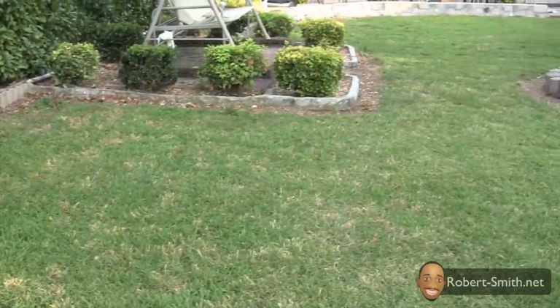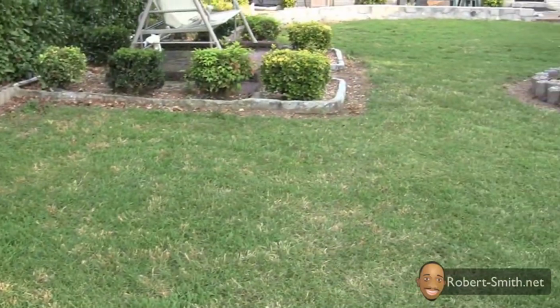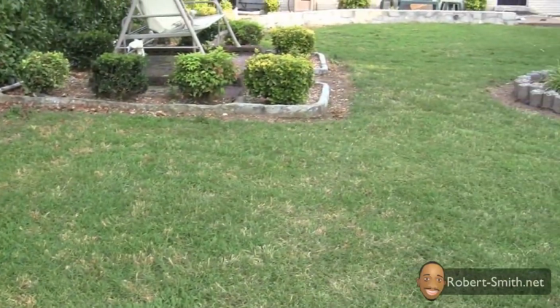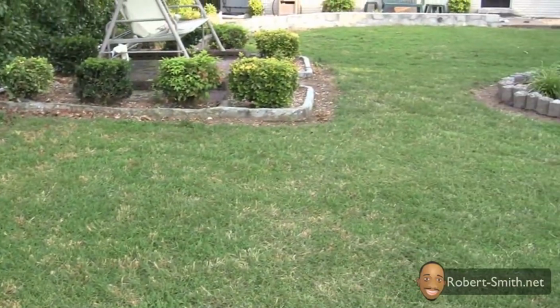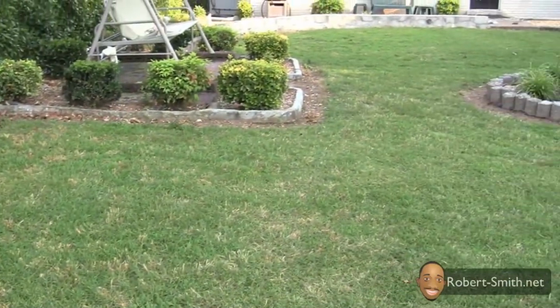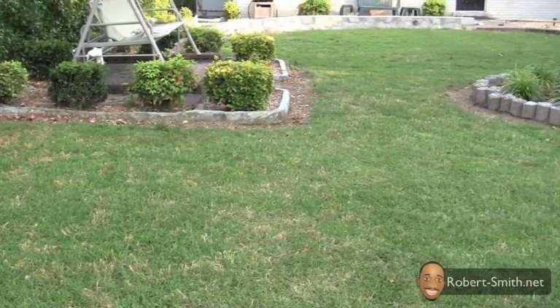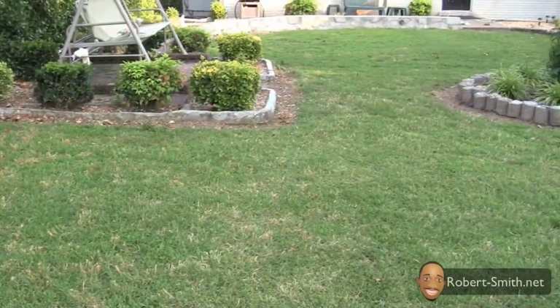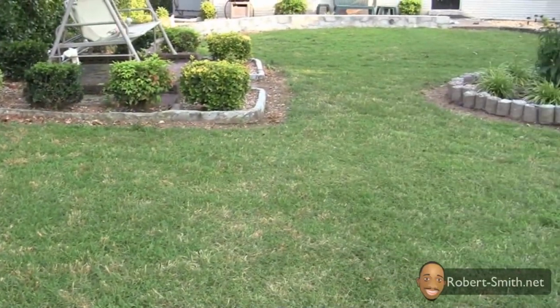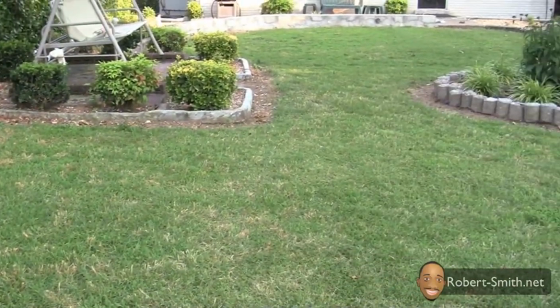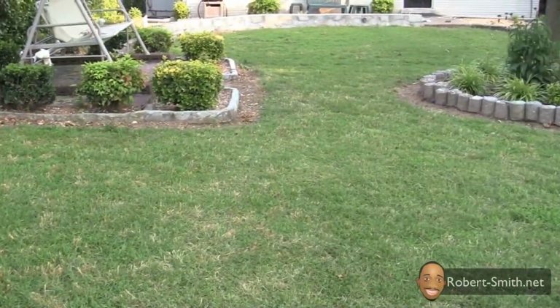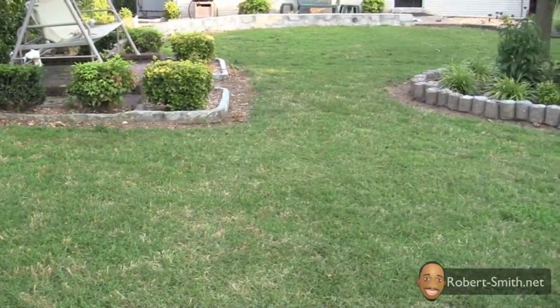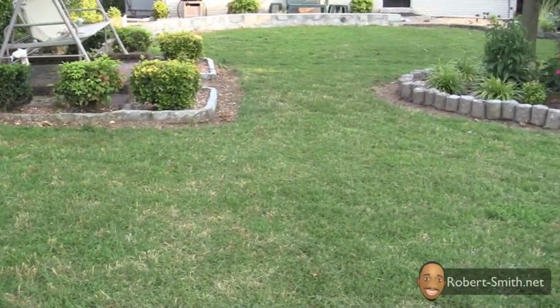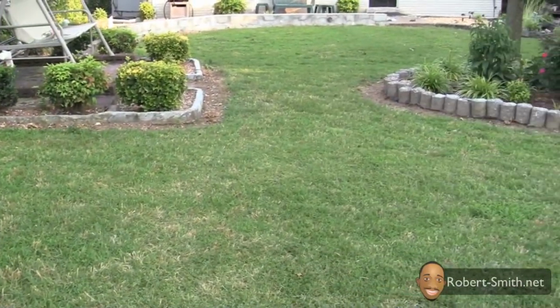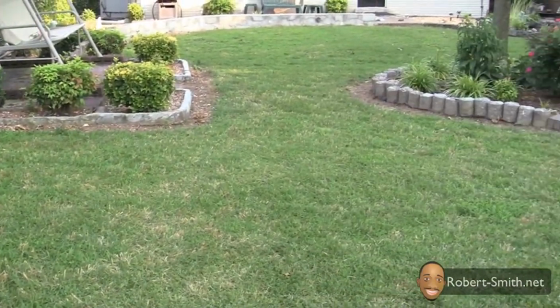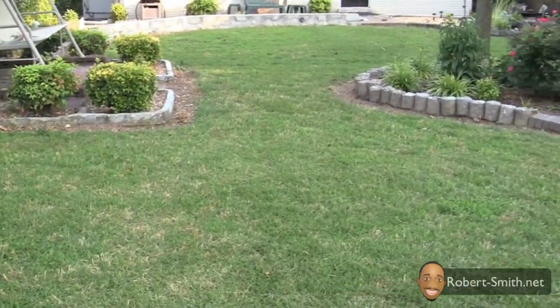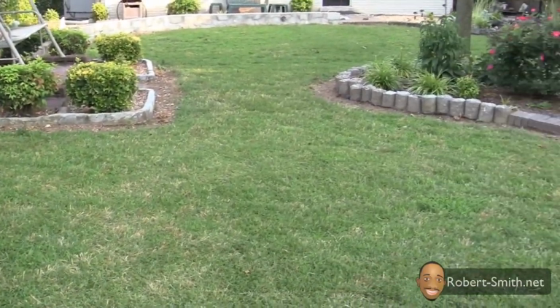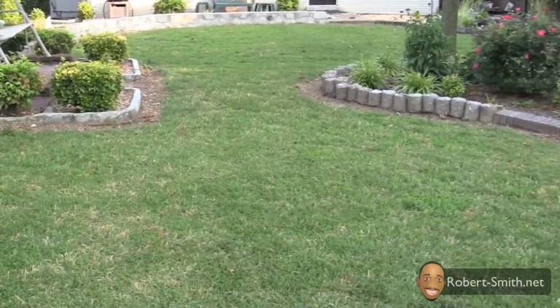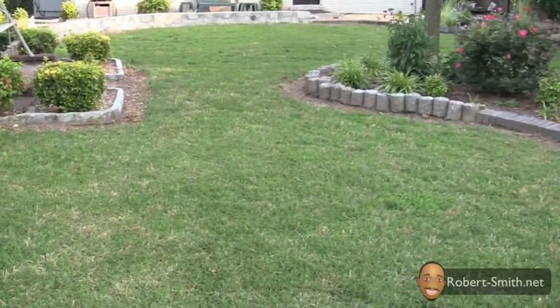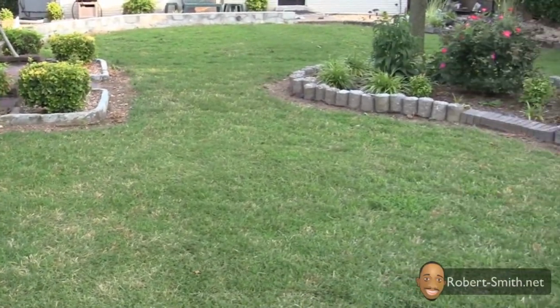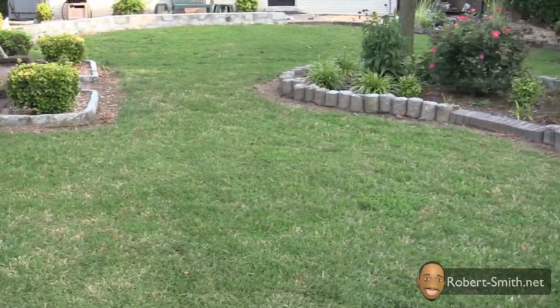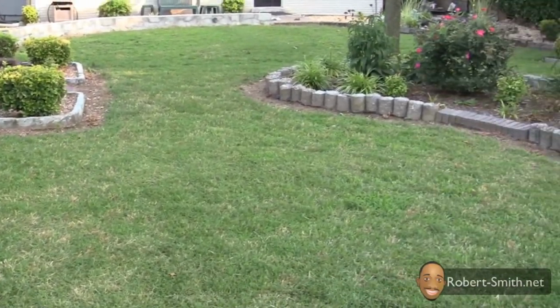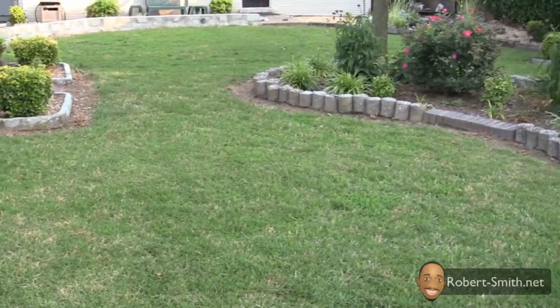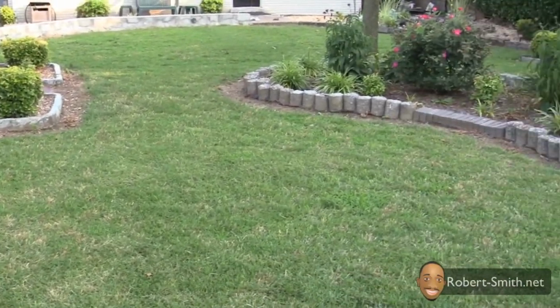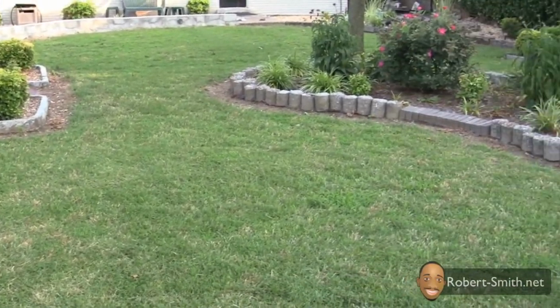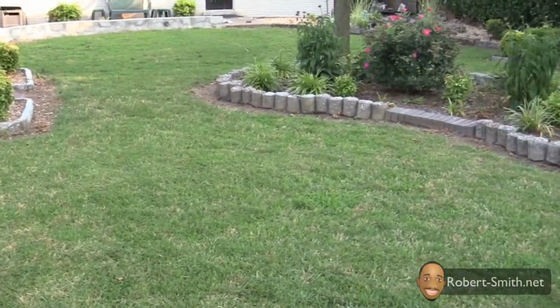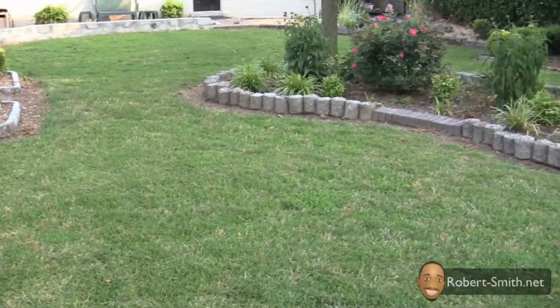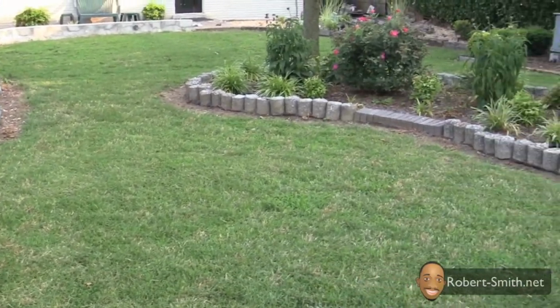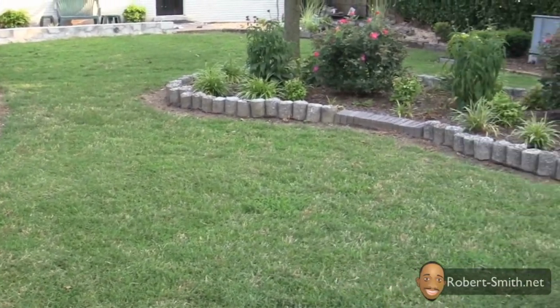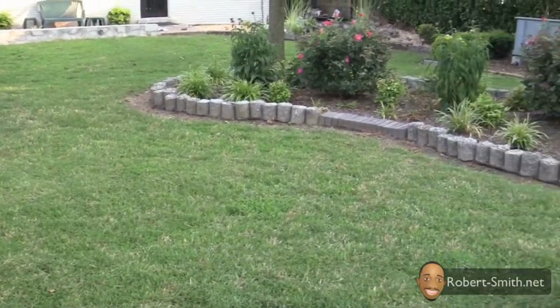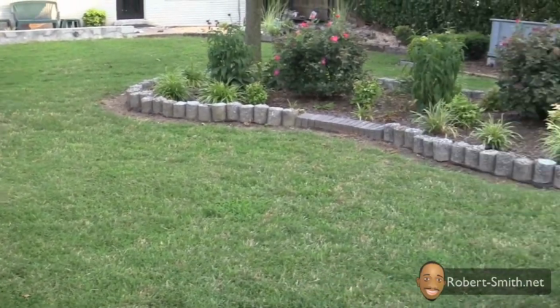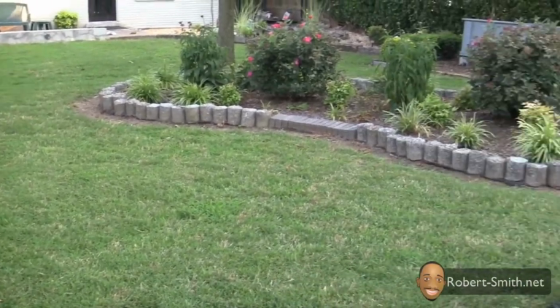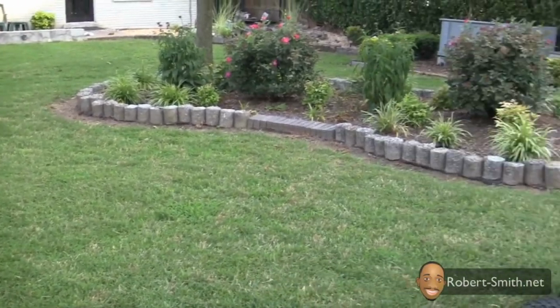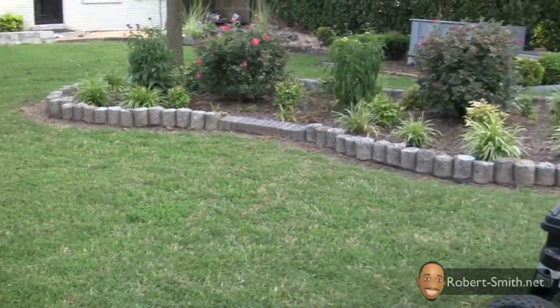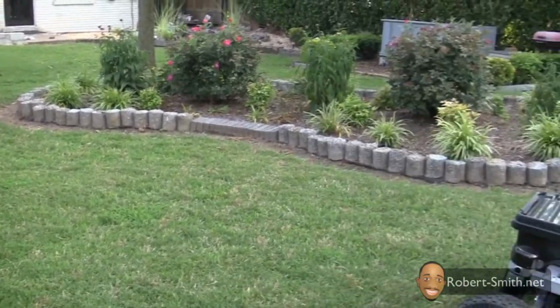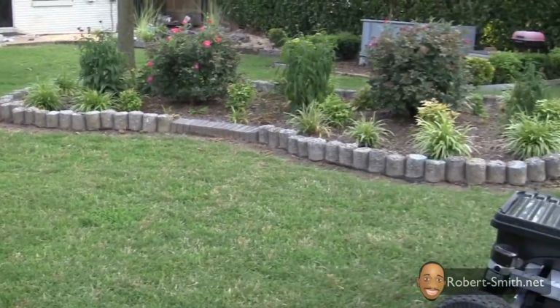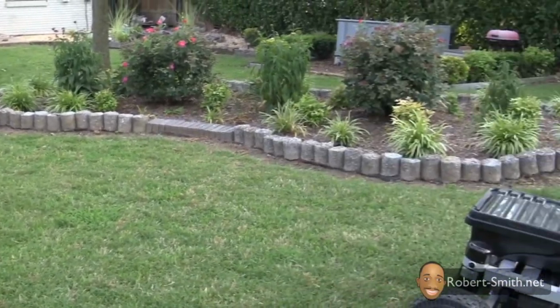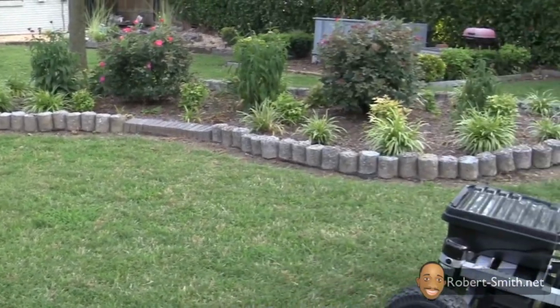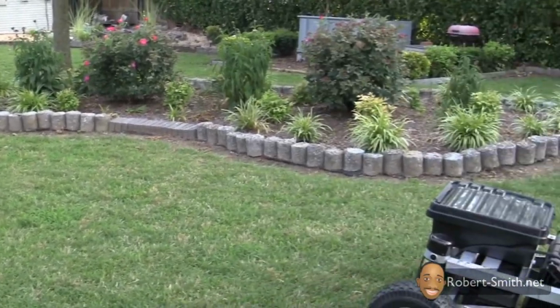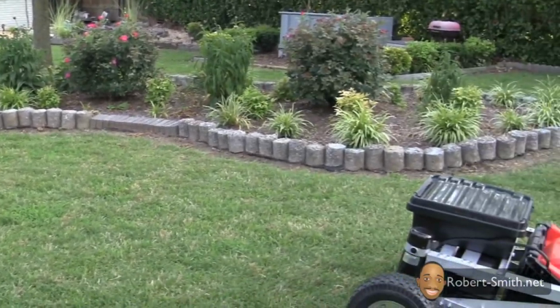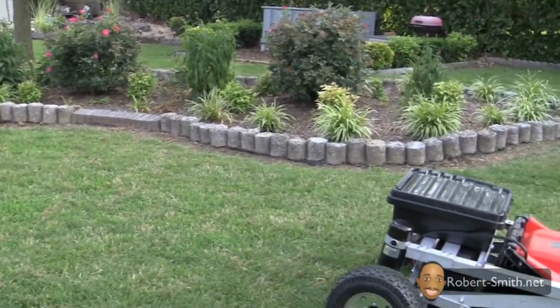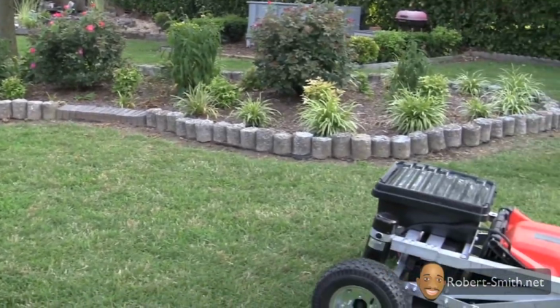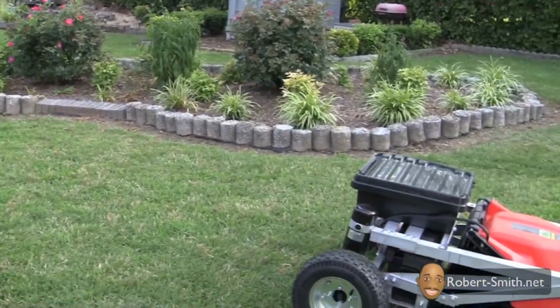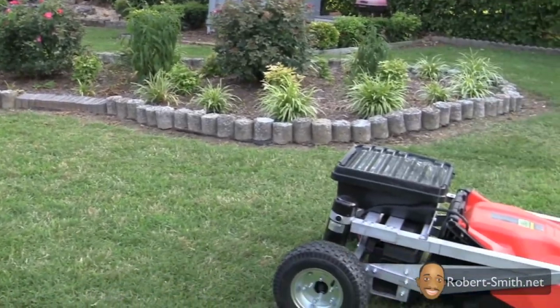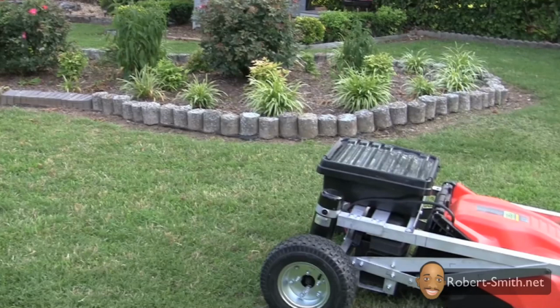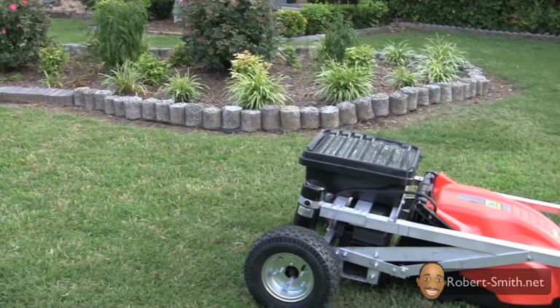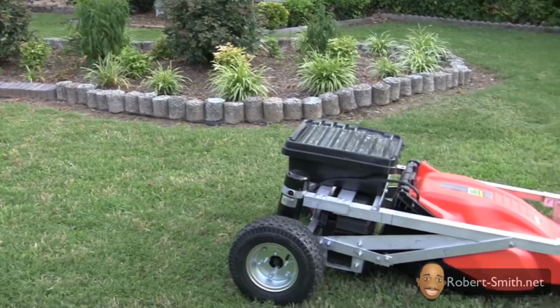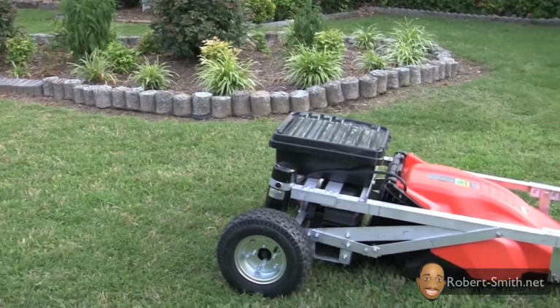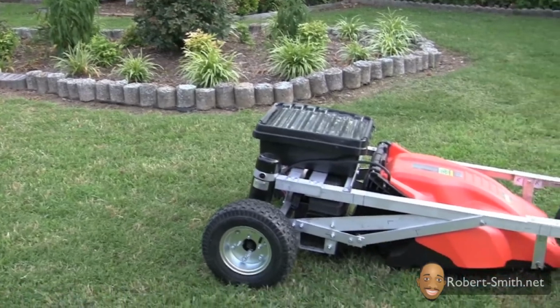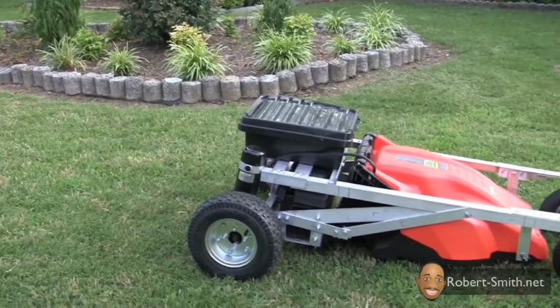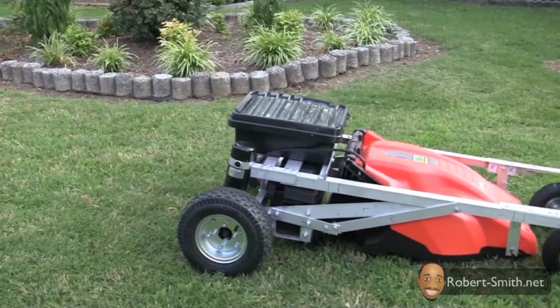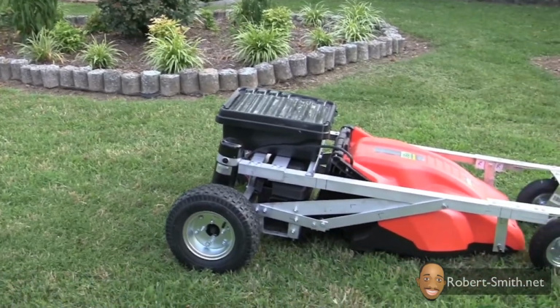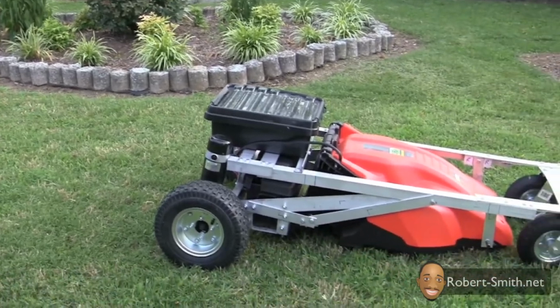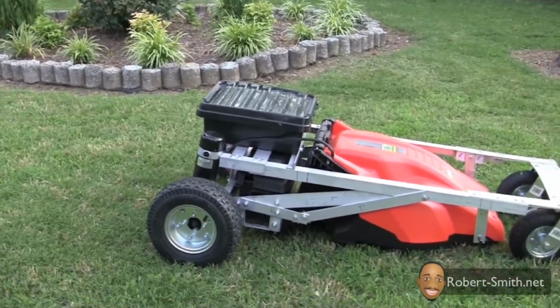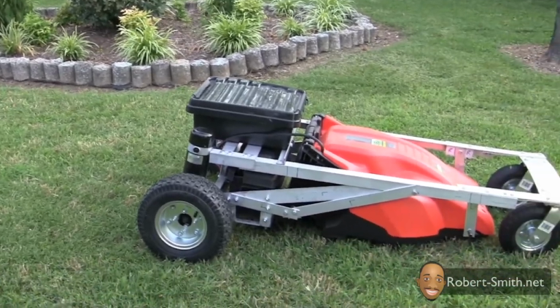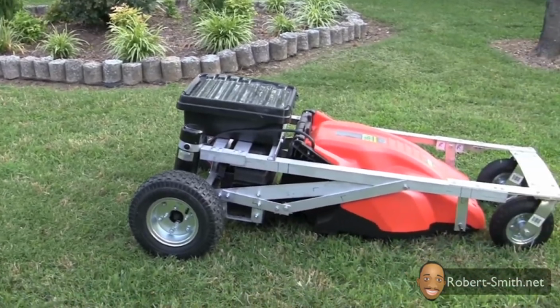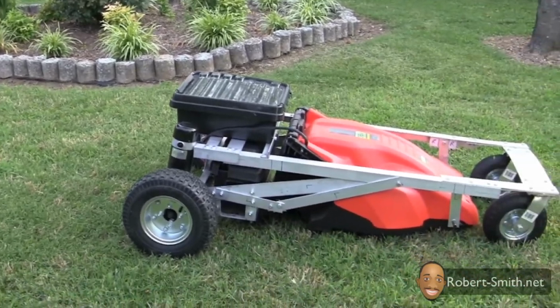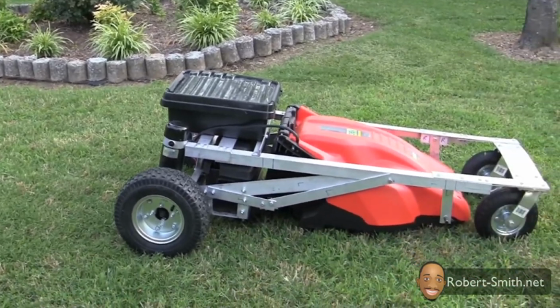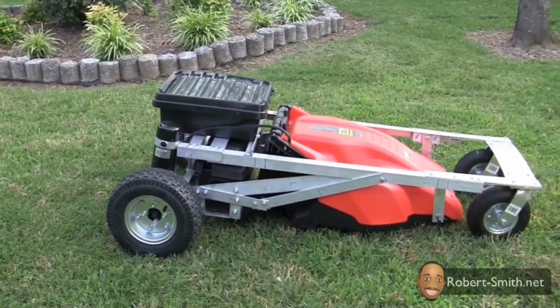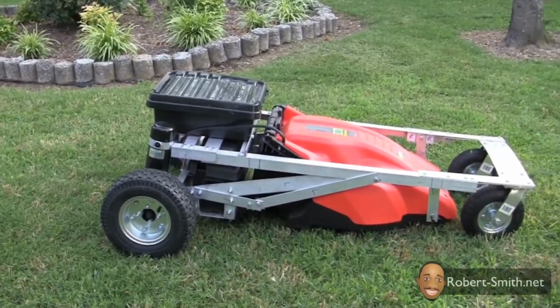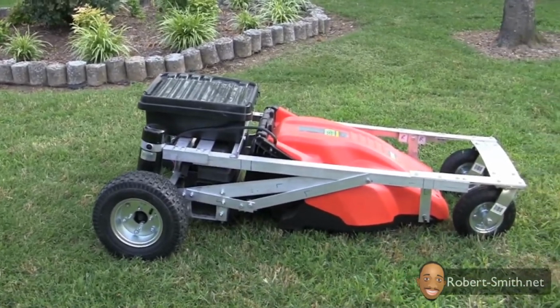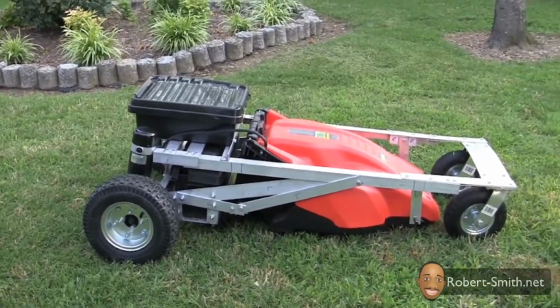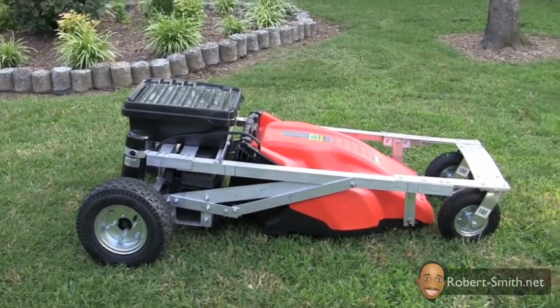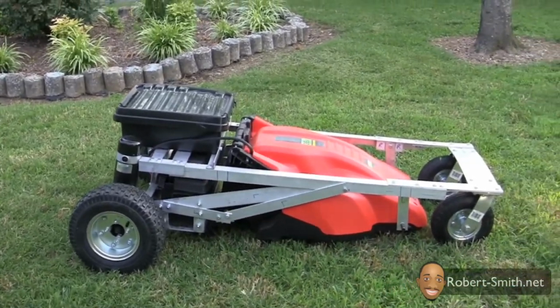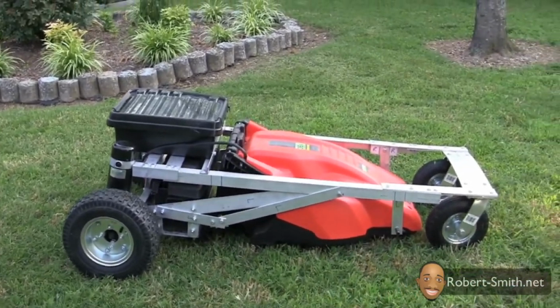After about 30 to 40 minutes, I had cut the entire yard with the RC lawnmower and I still had battery power left over.